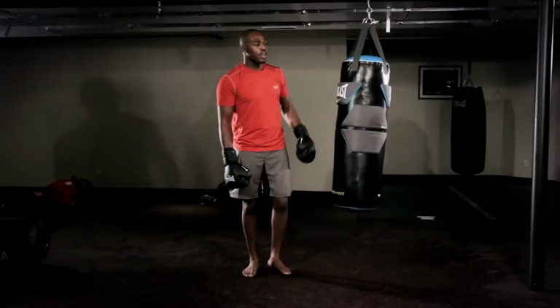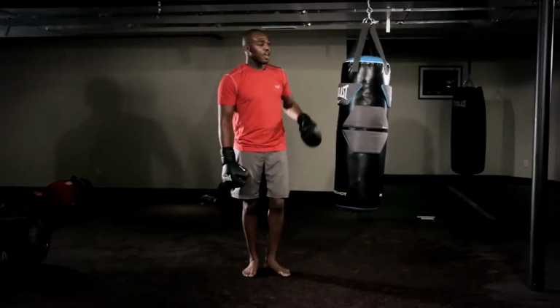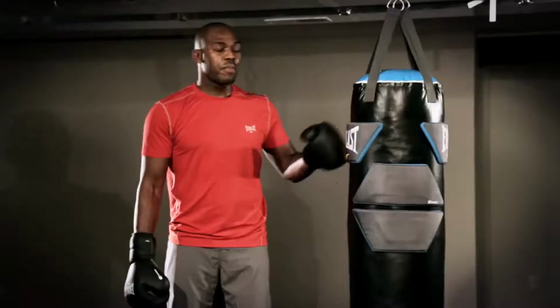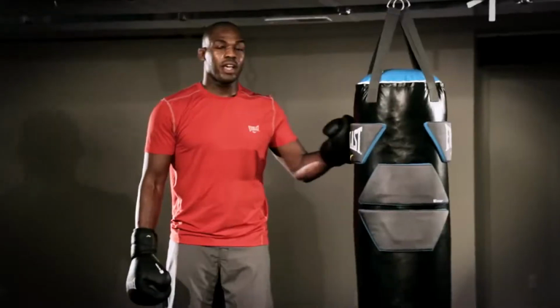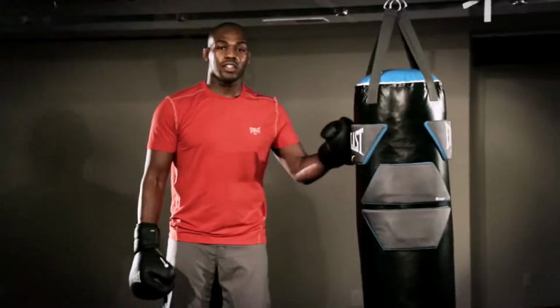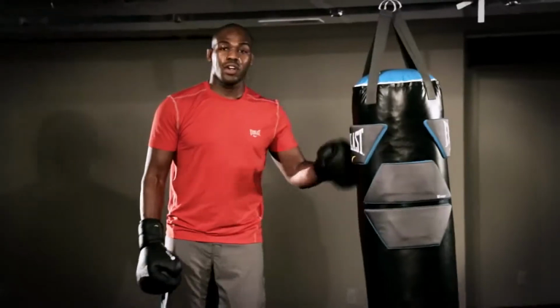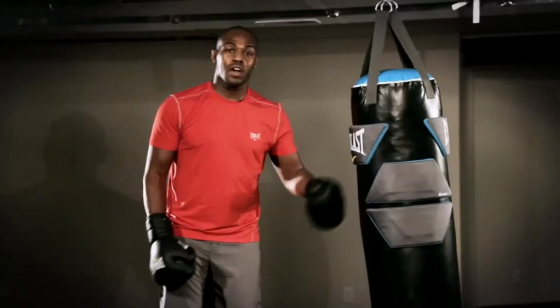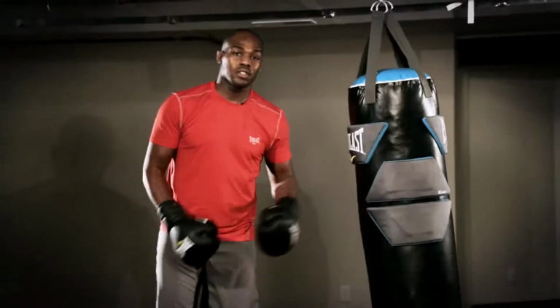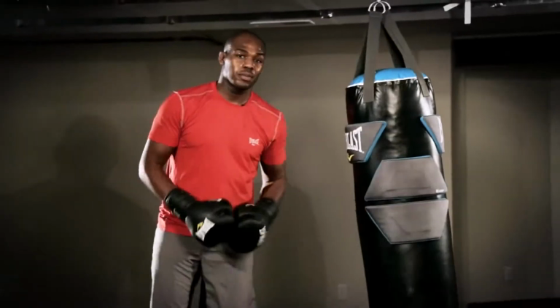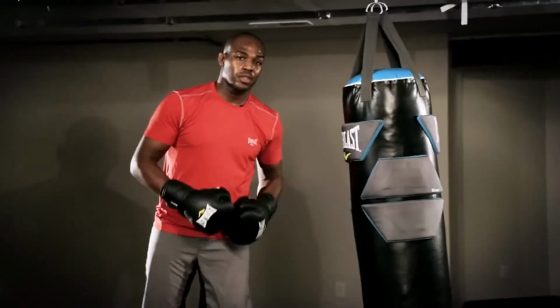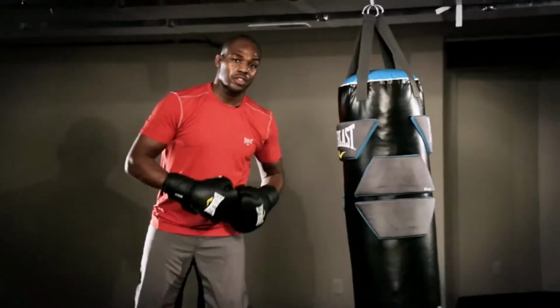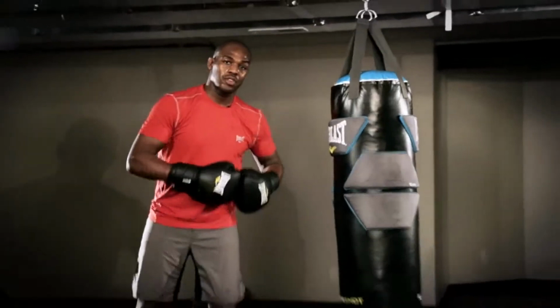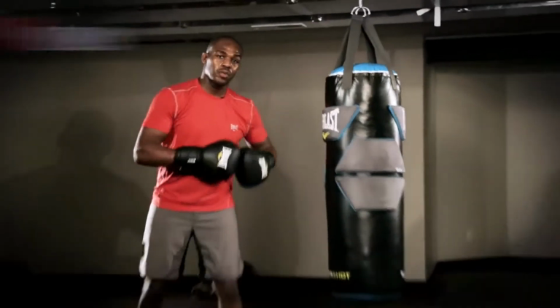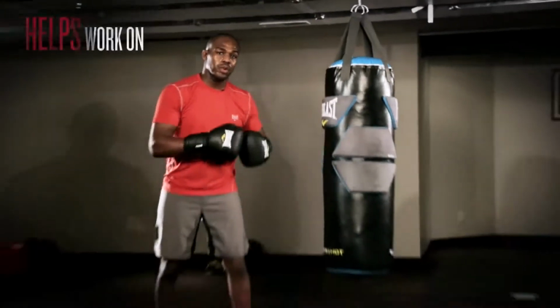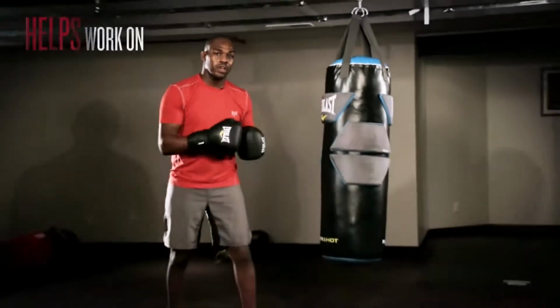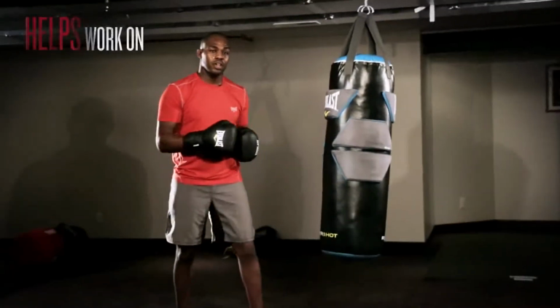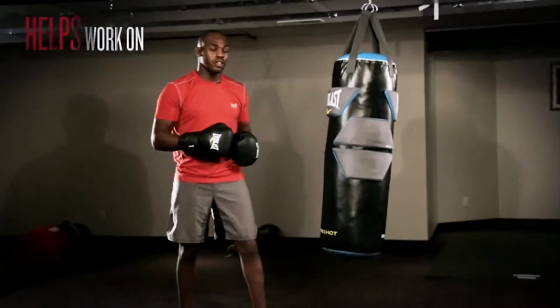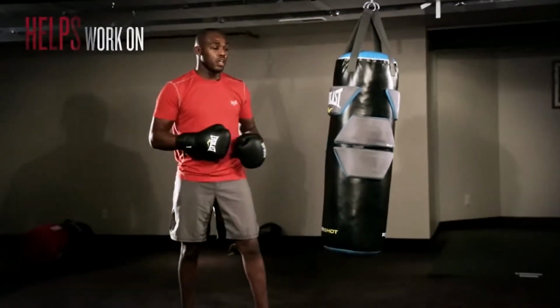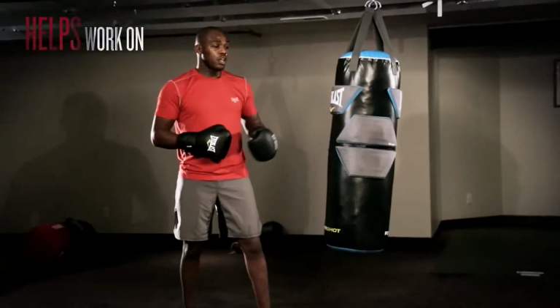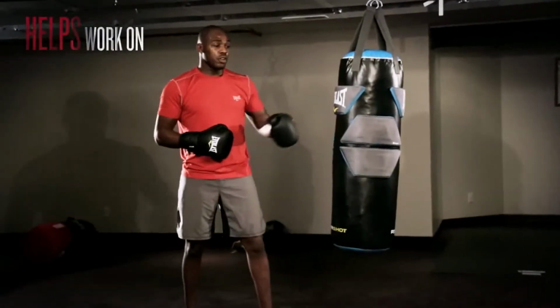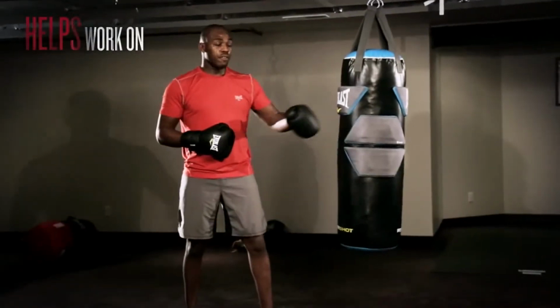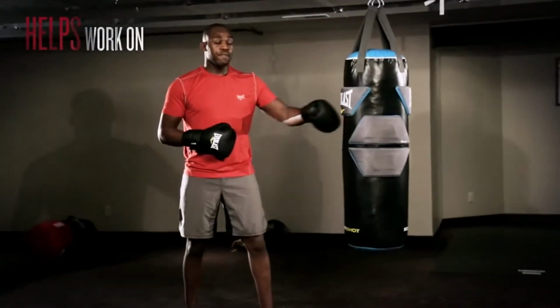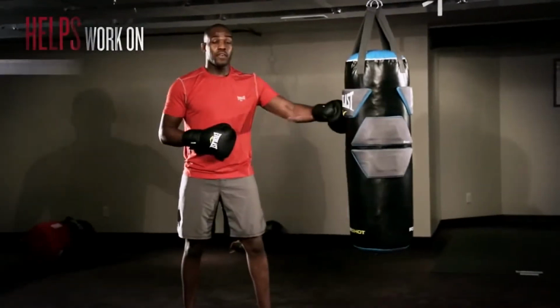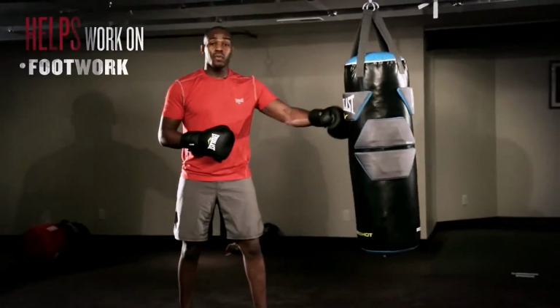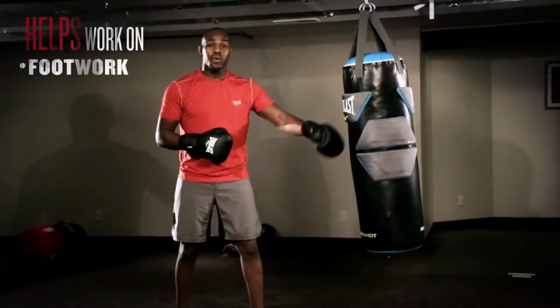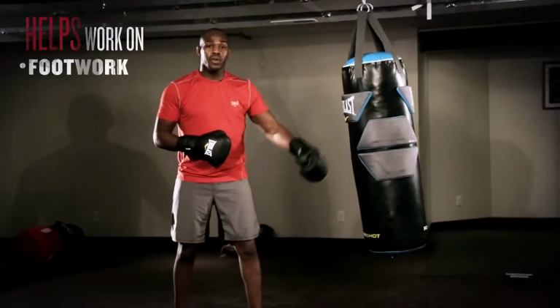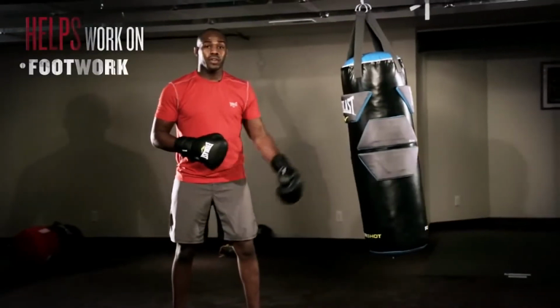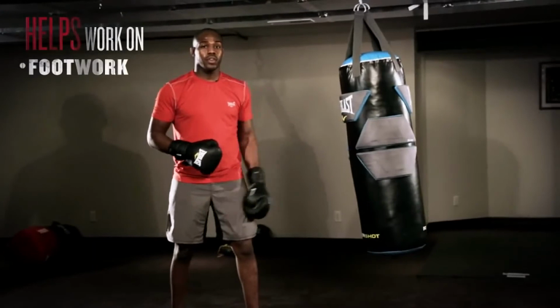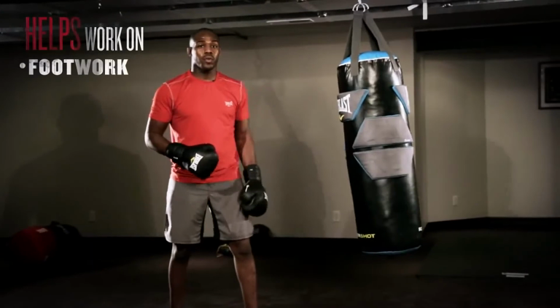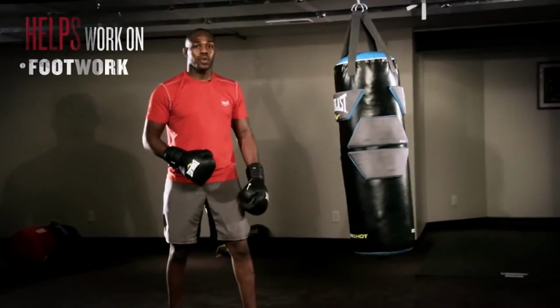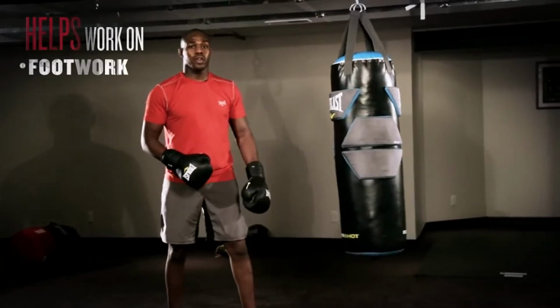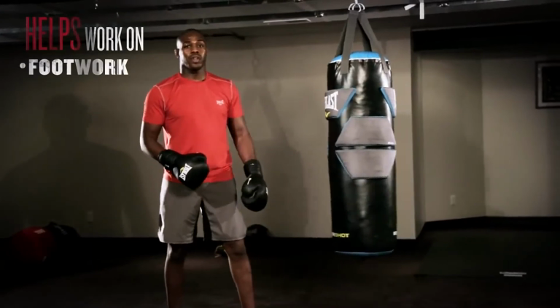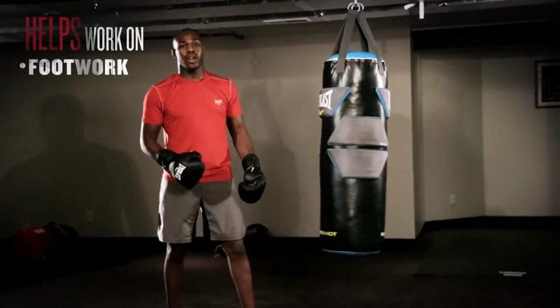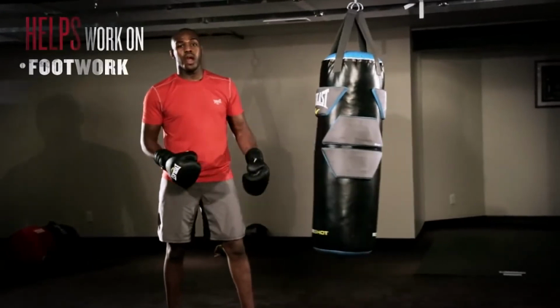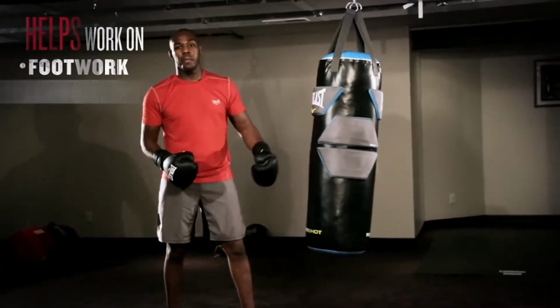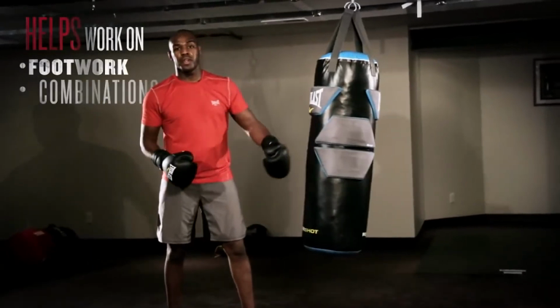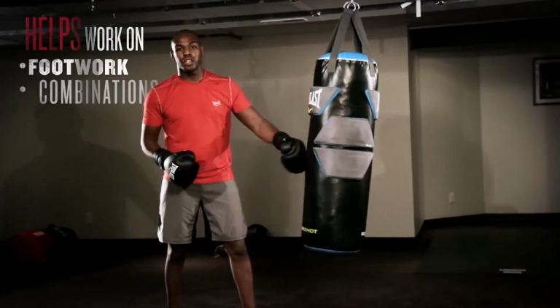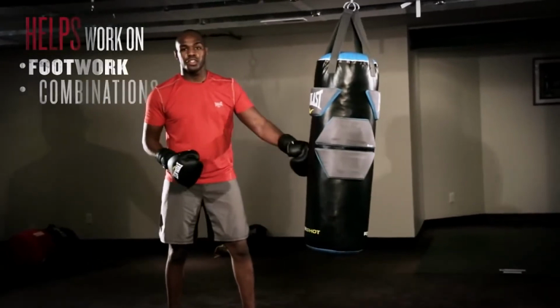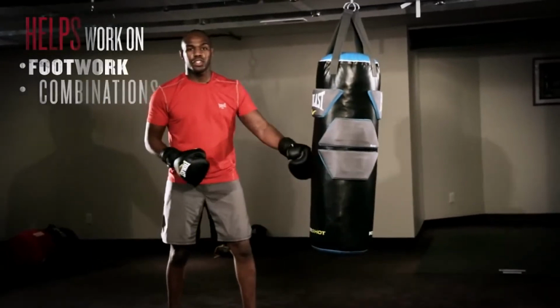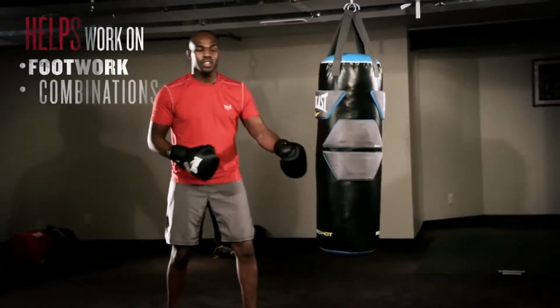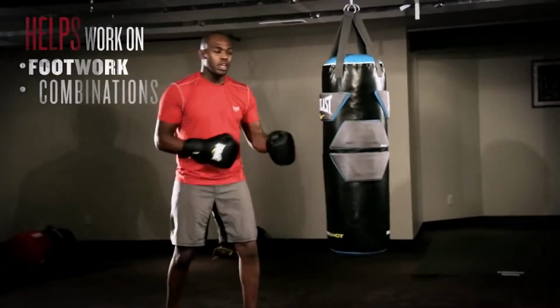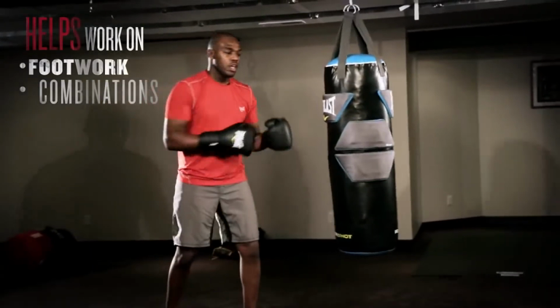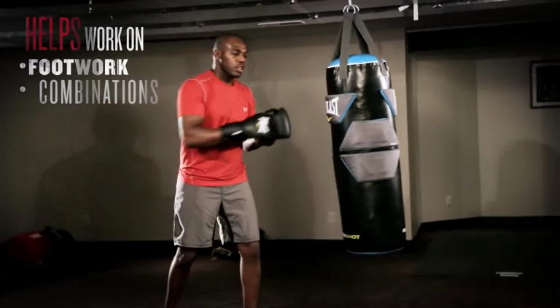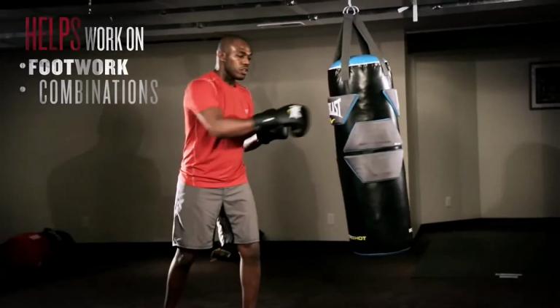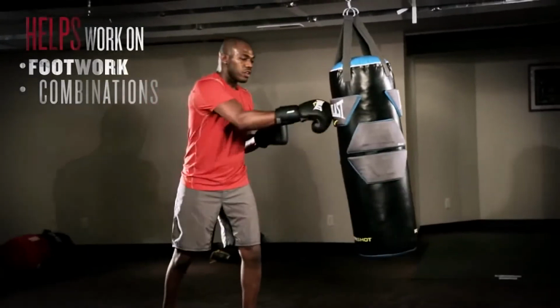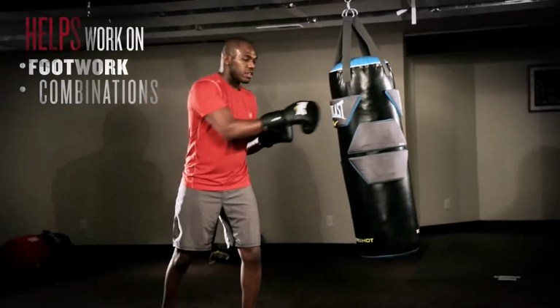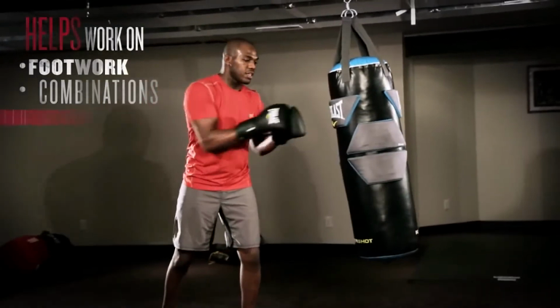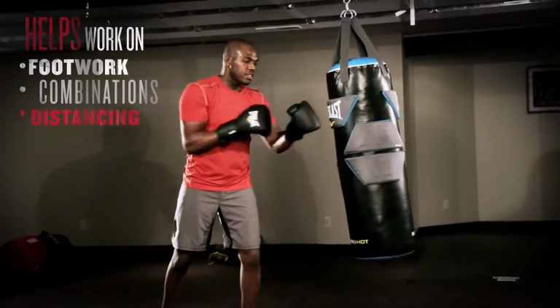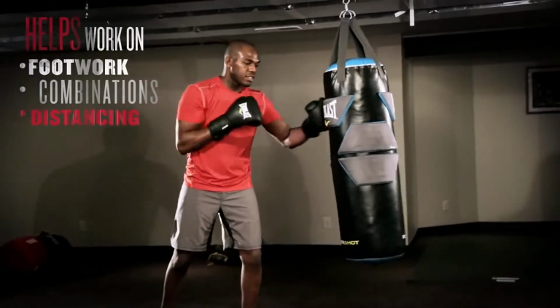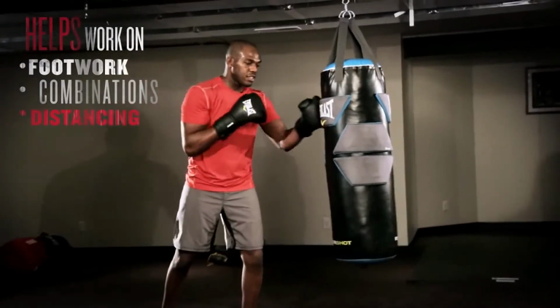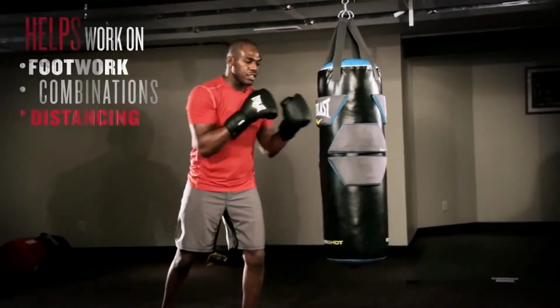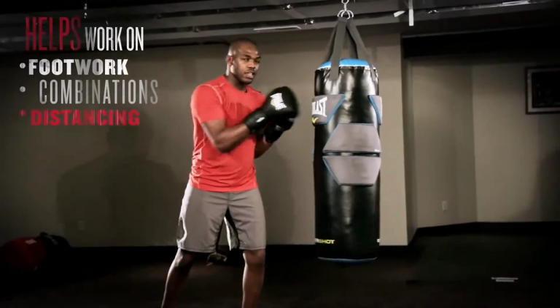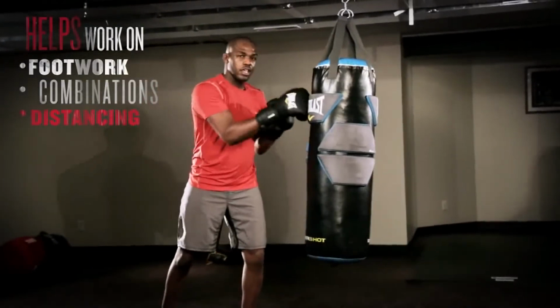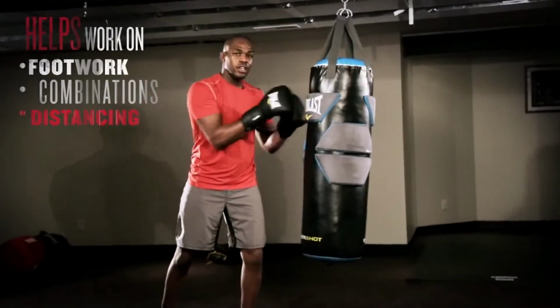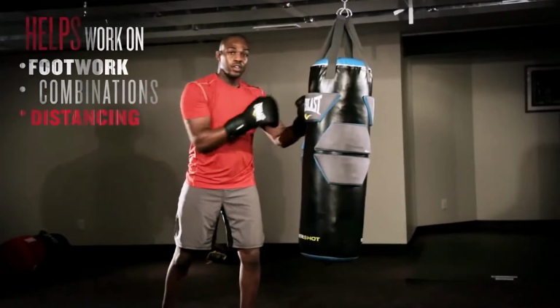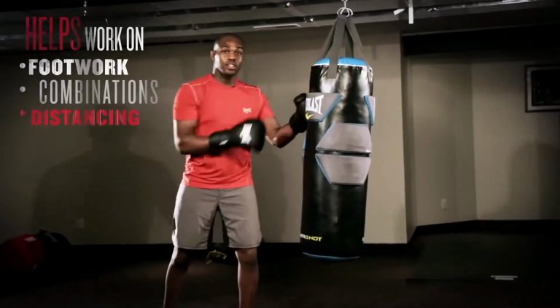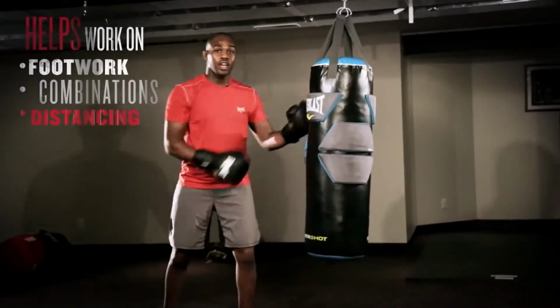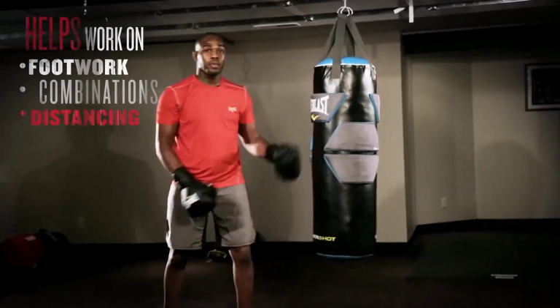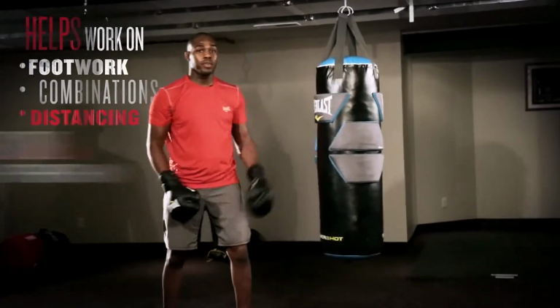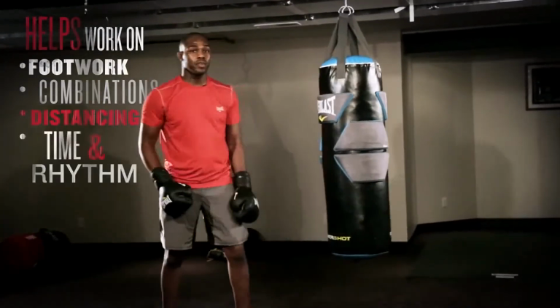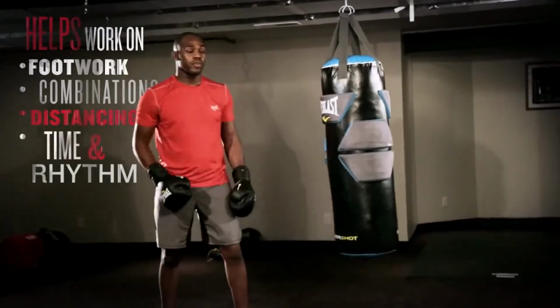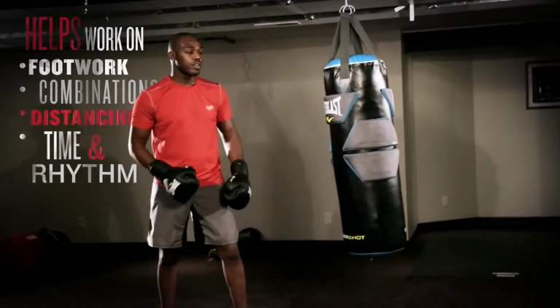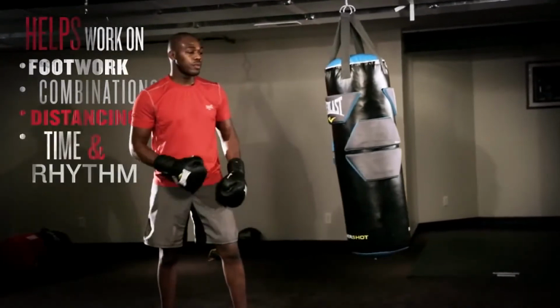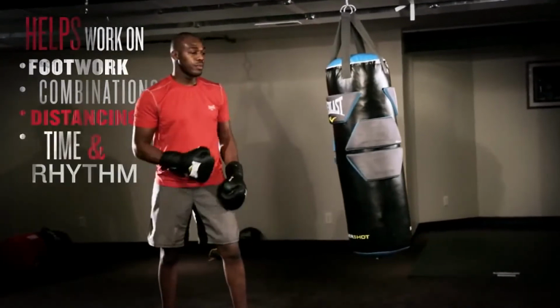Heavy bags are awesome because you can work on your footwork, you can work on your combinations, your distancing, your timing, your rhythm.